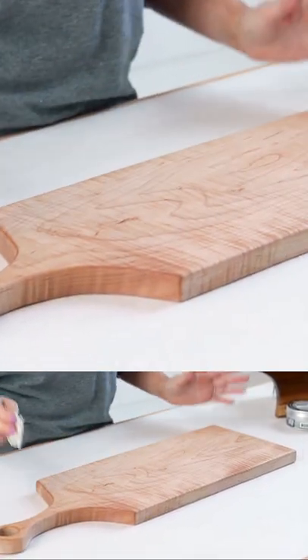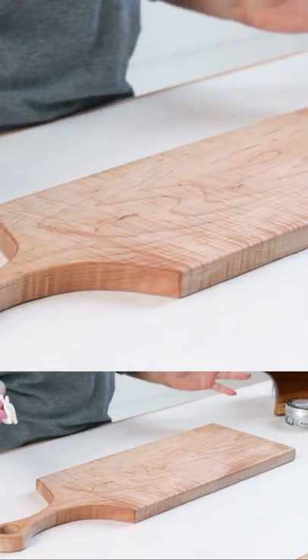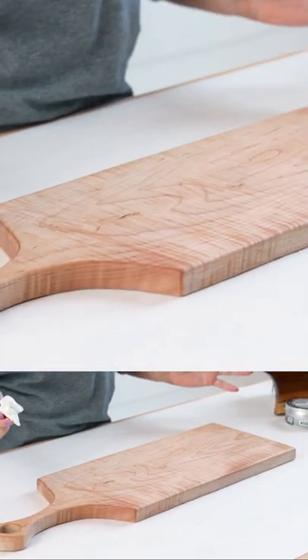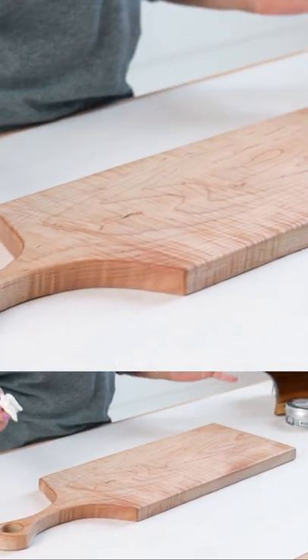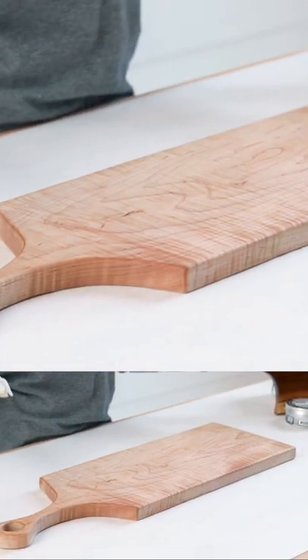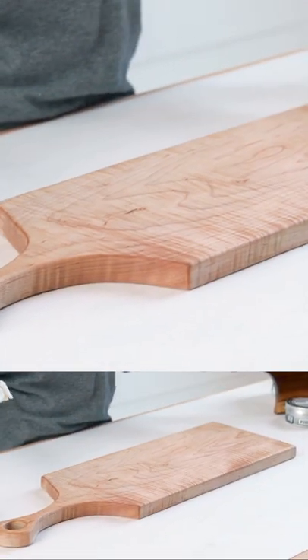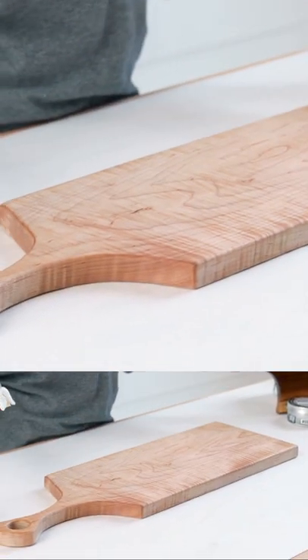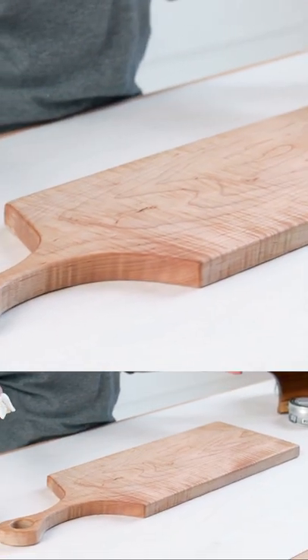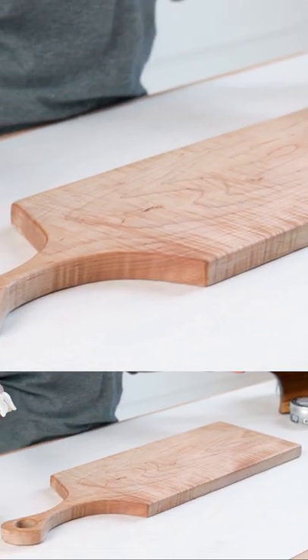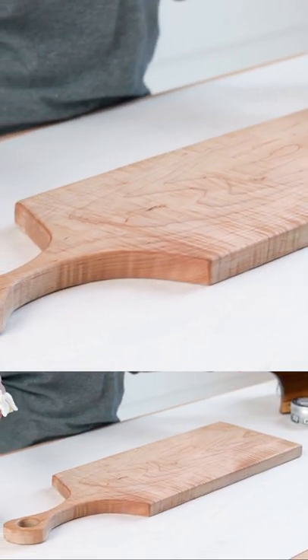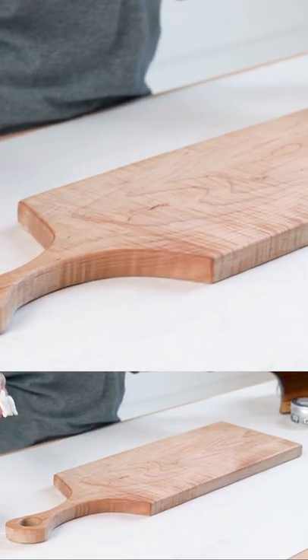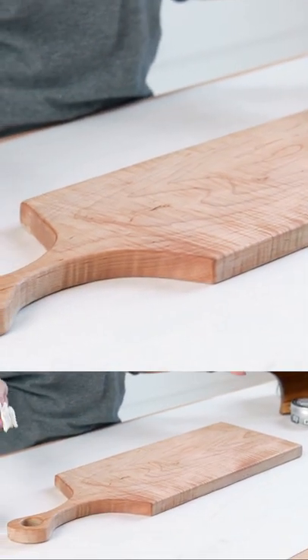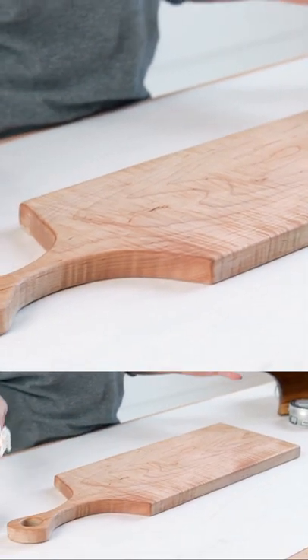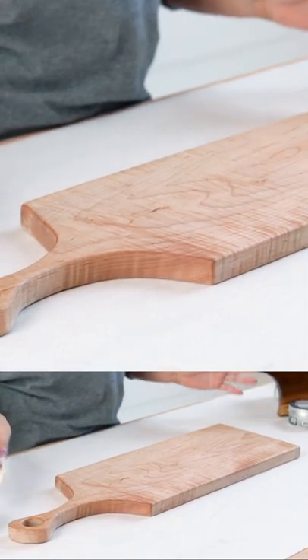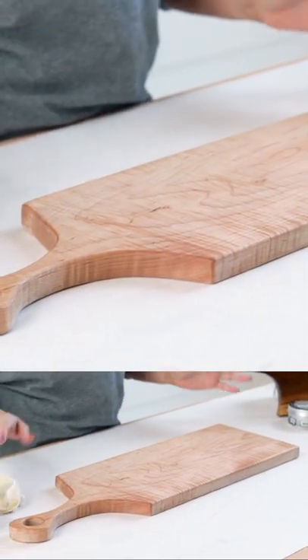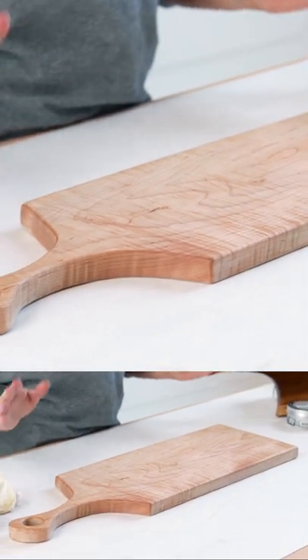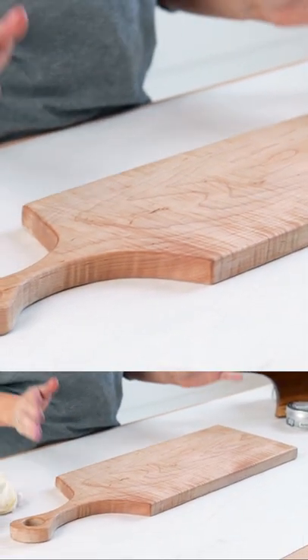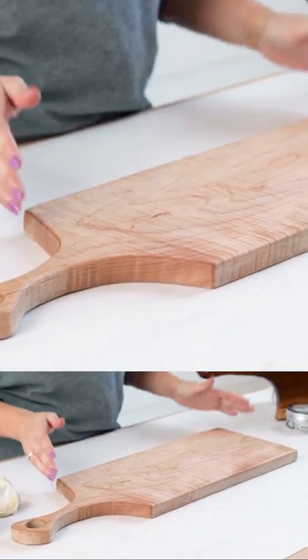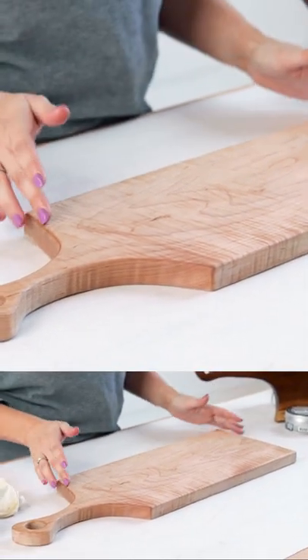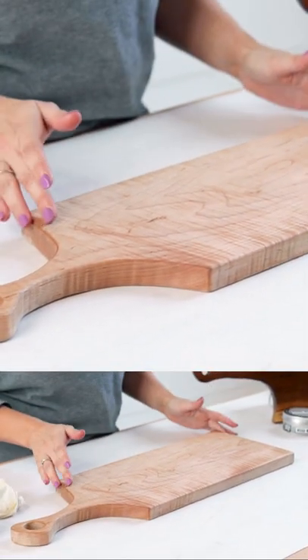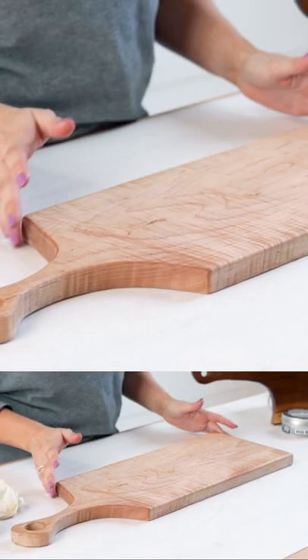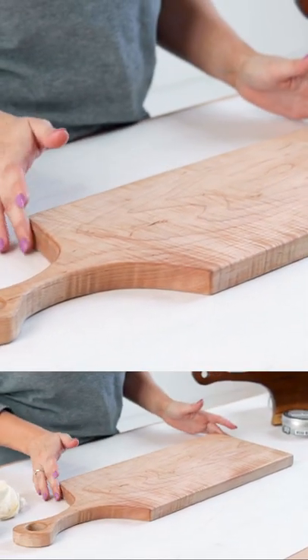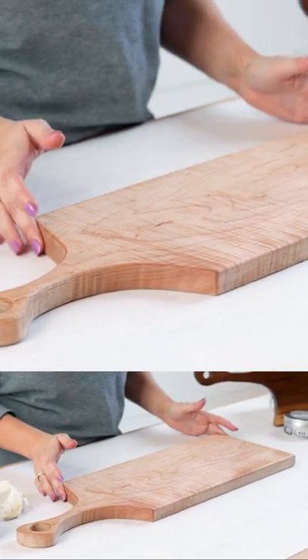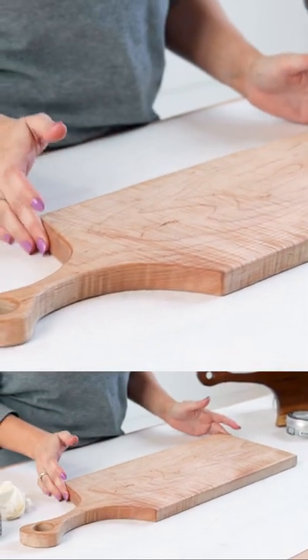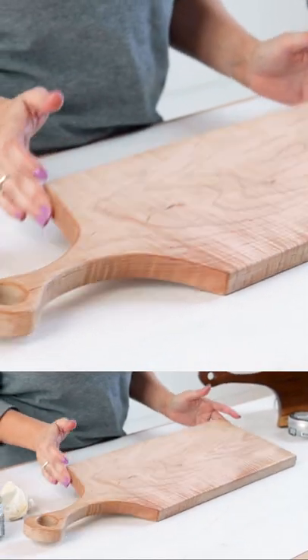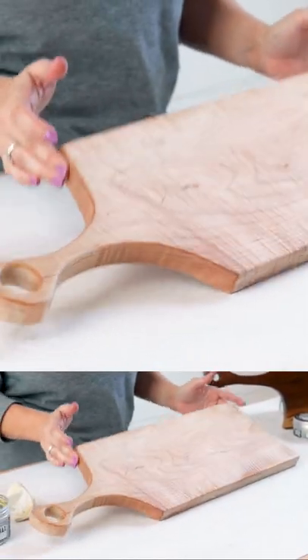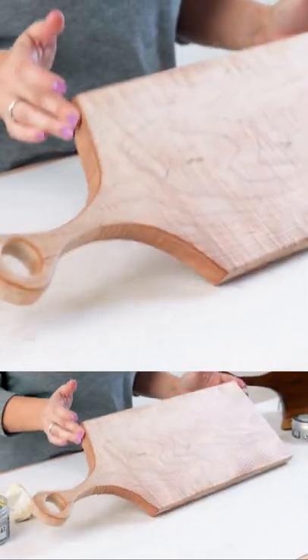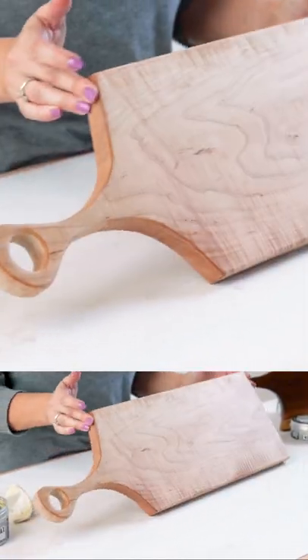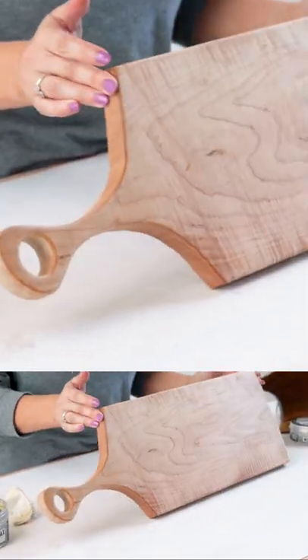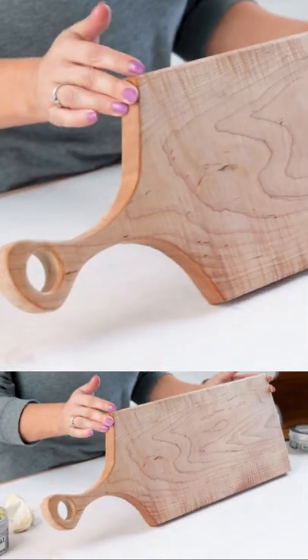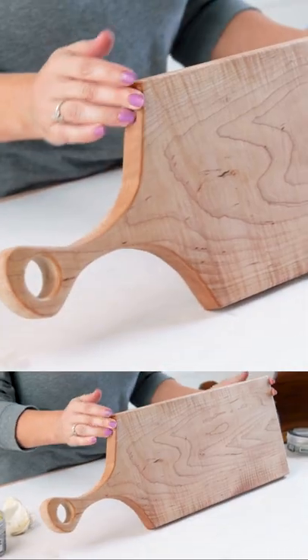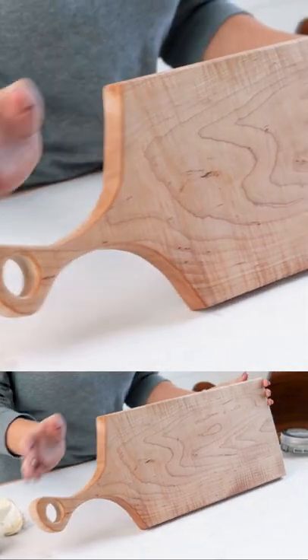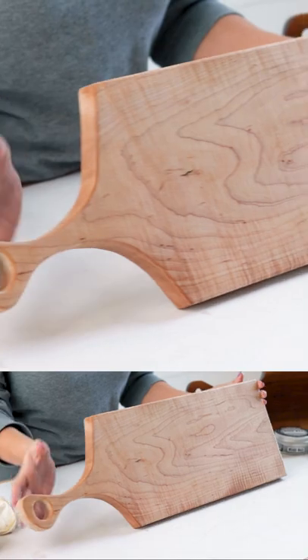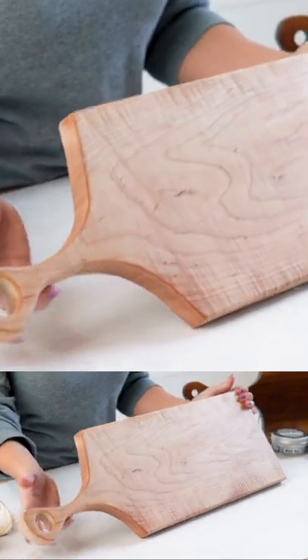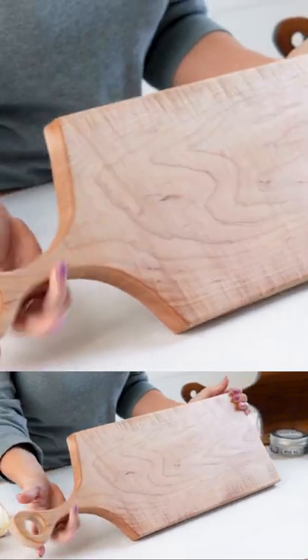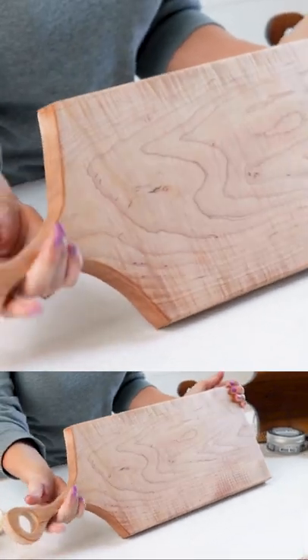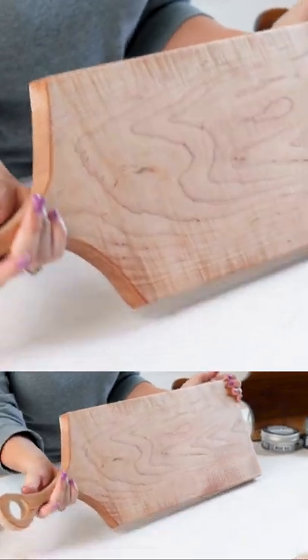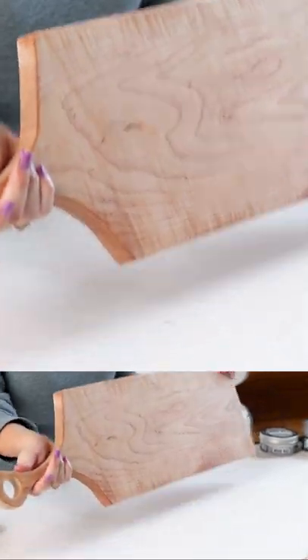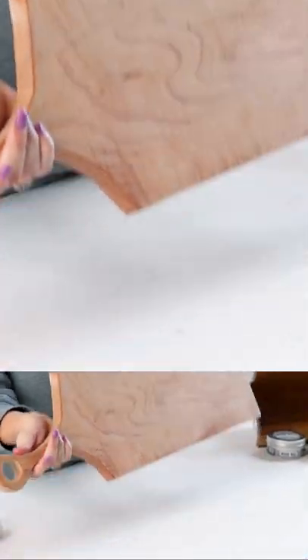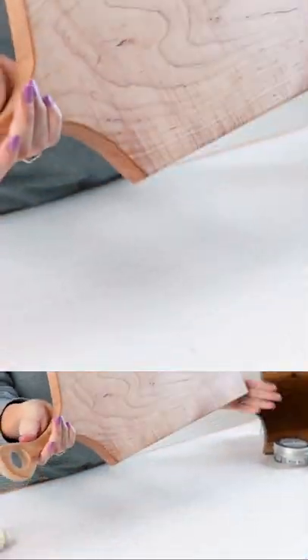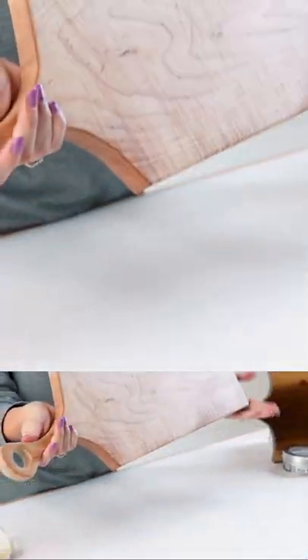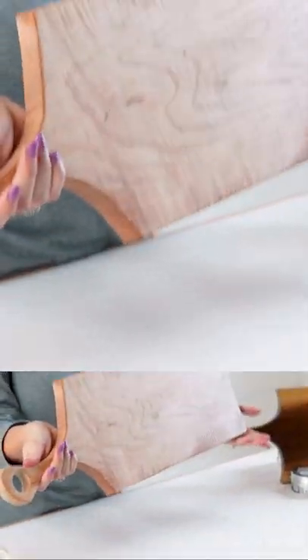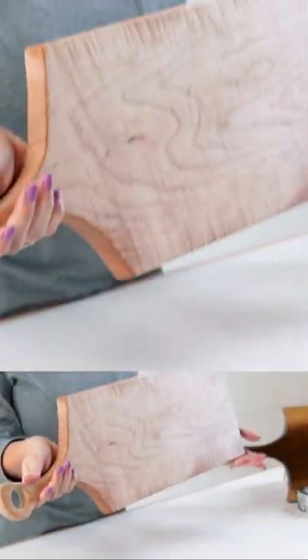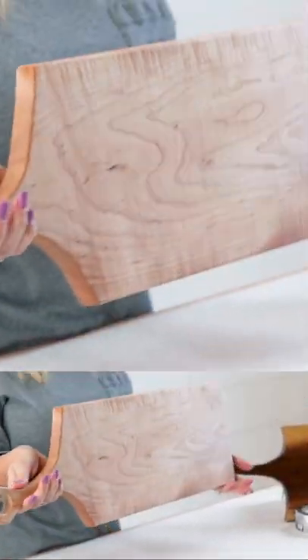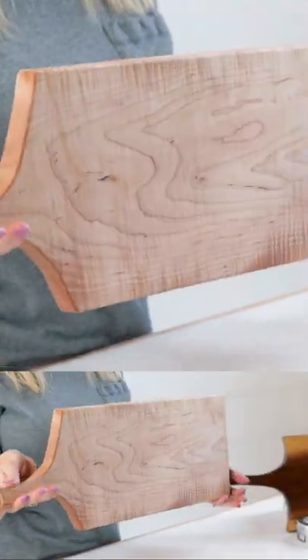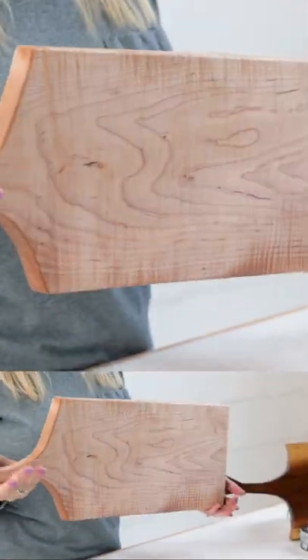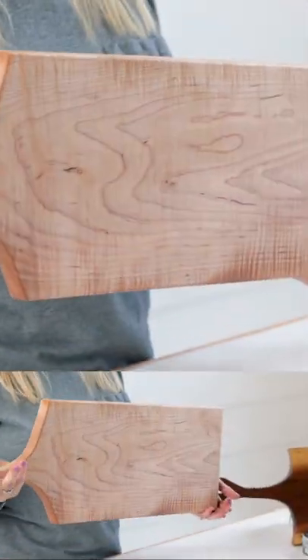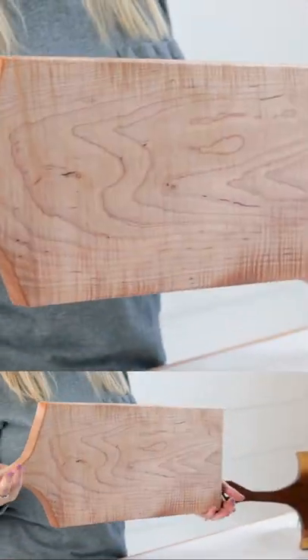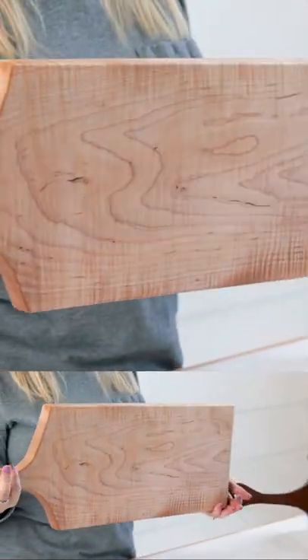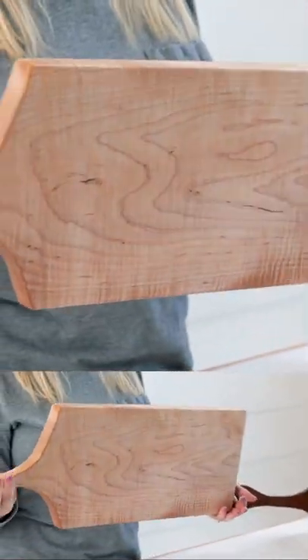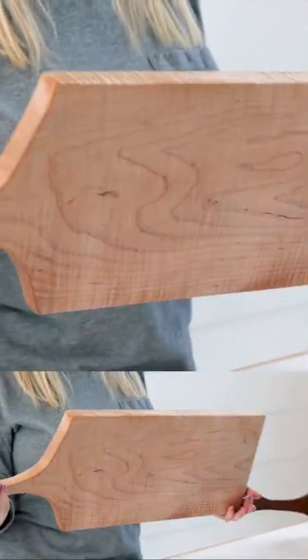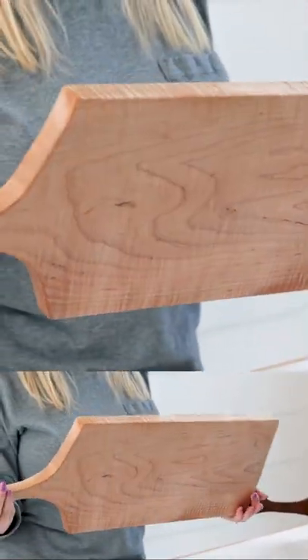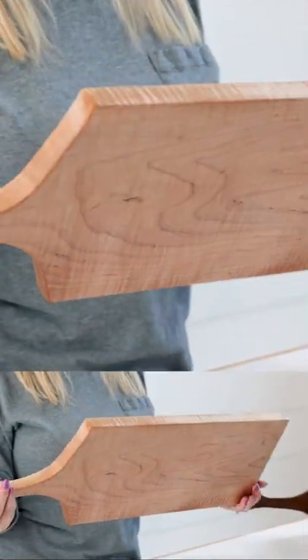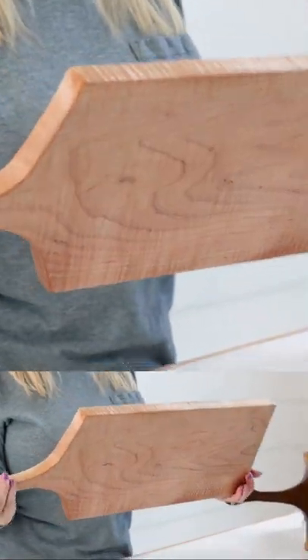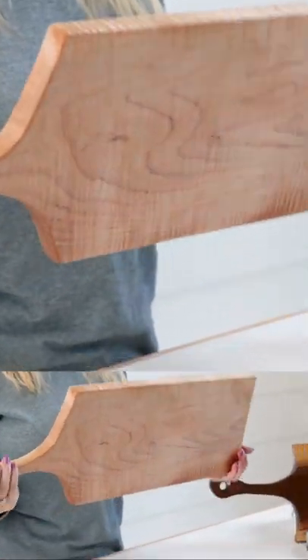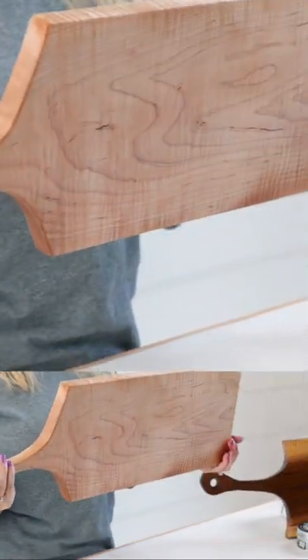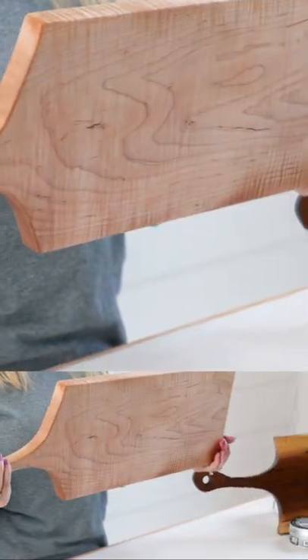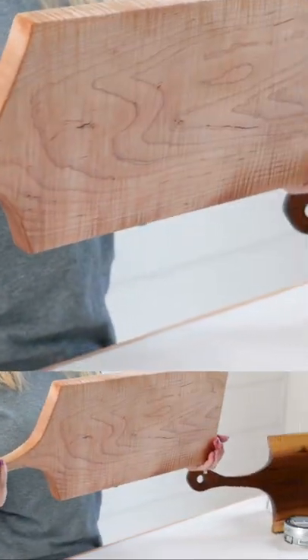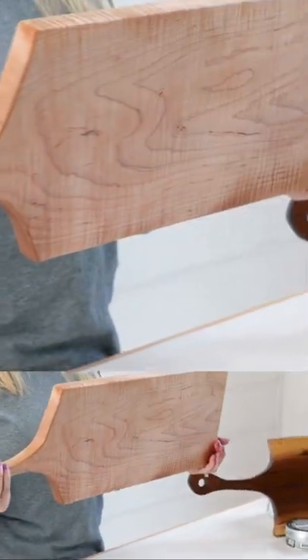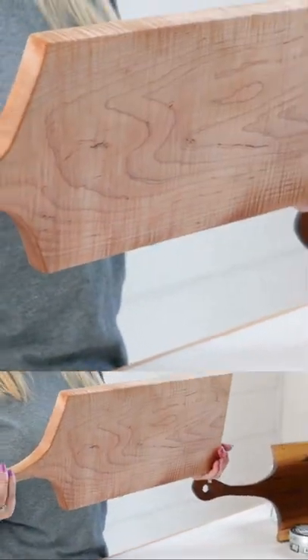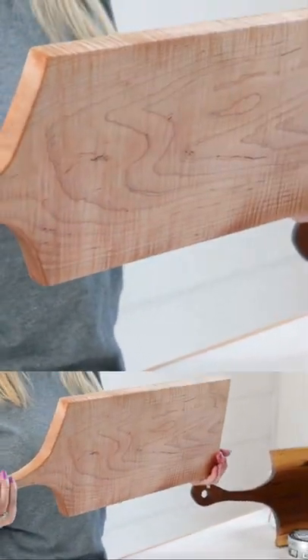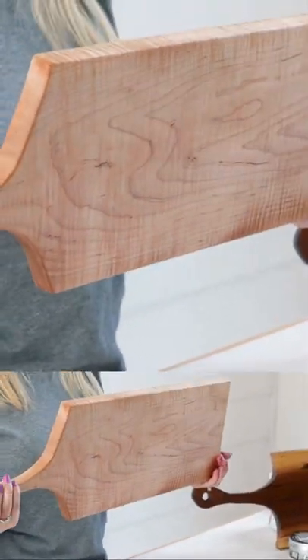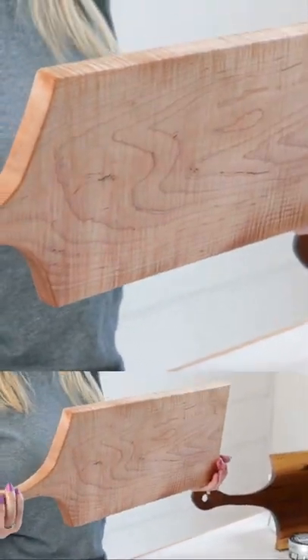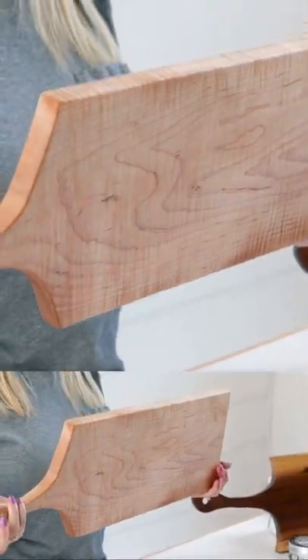Okay, now that we have this all buffed, let me show you what it looks like. Here it is — this is what it looks like after the wood wax has been applied.